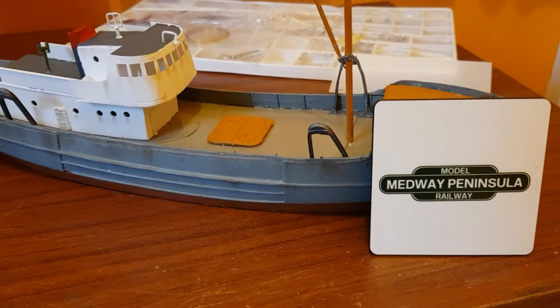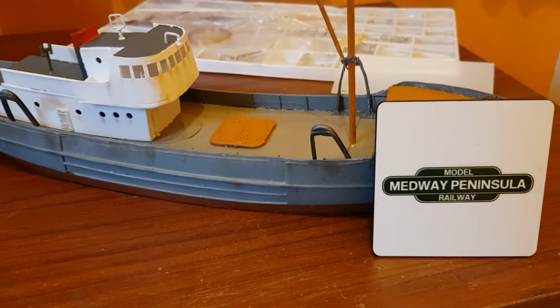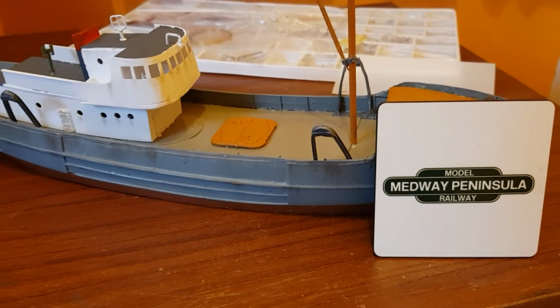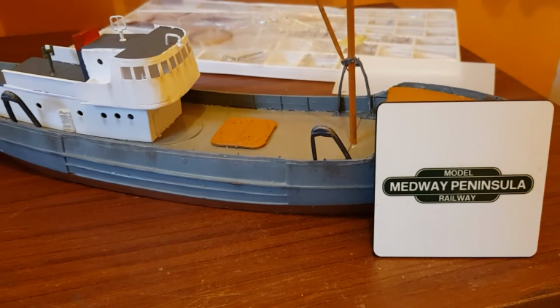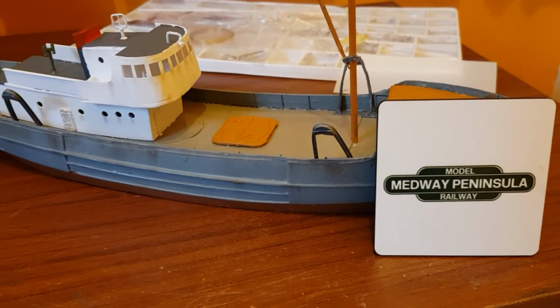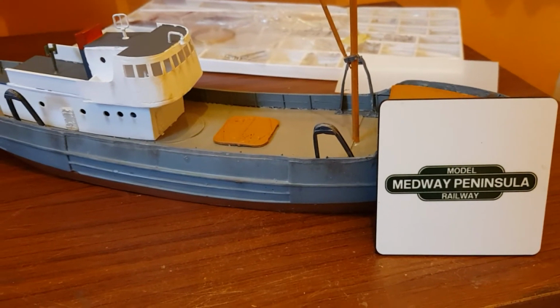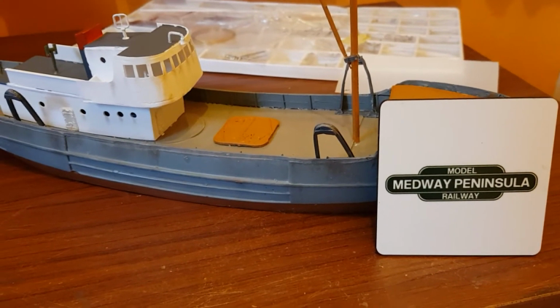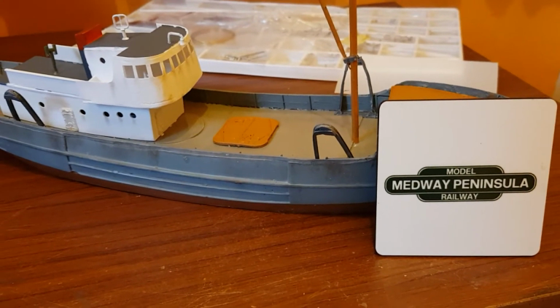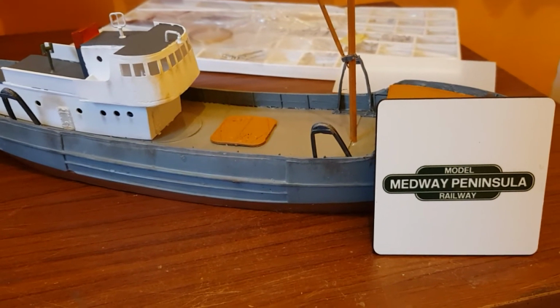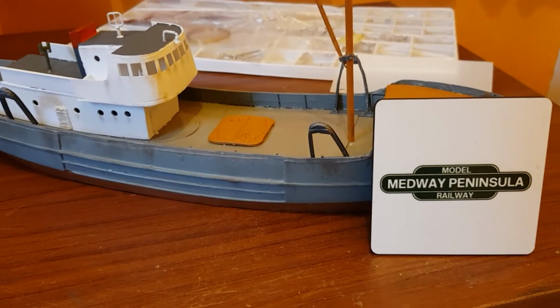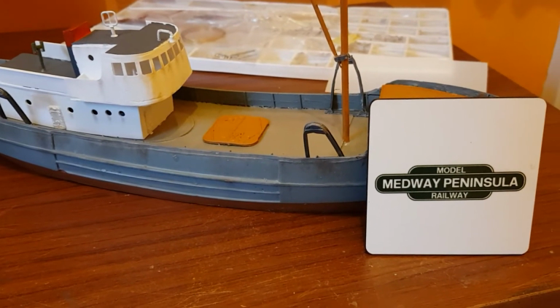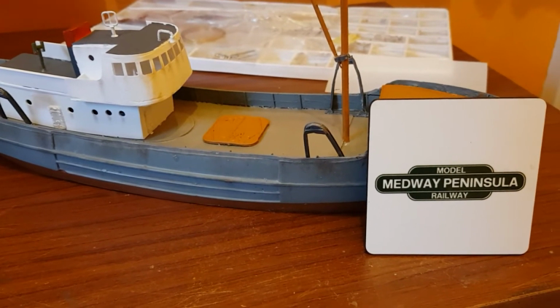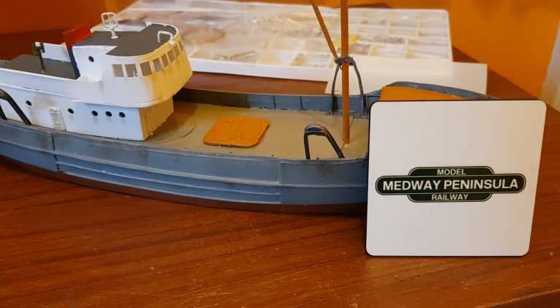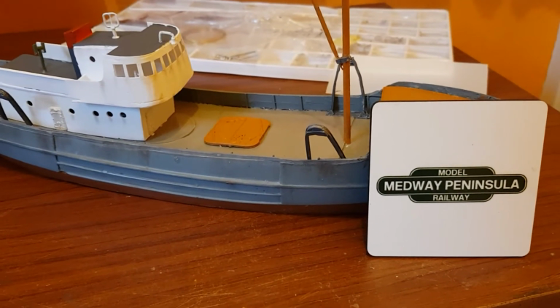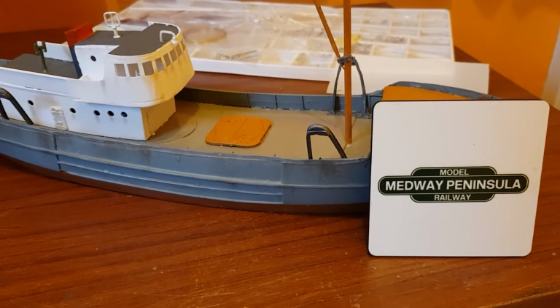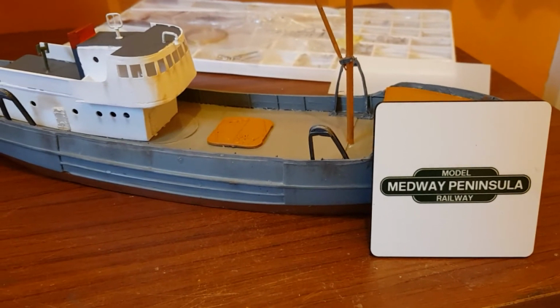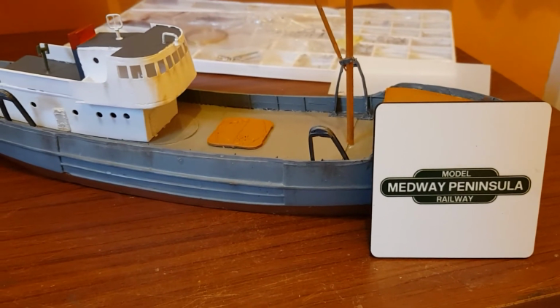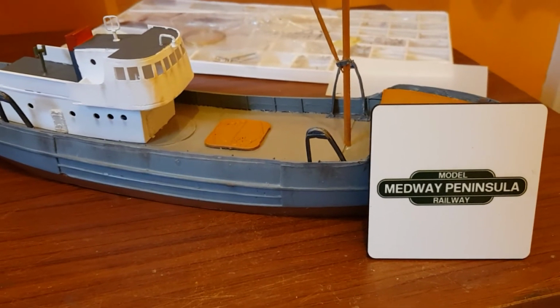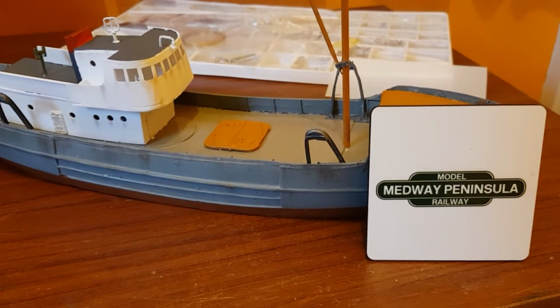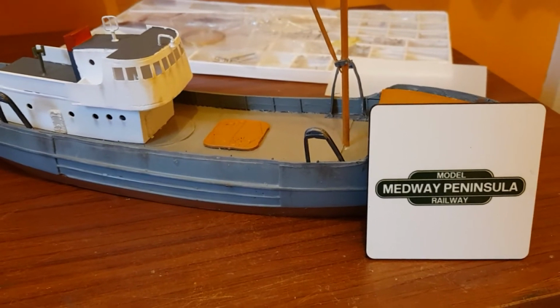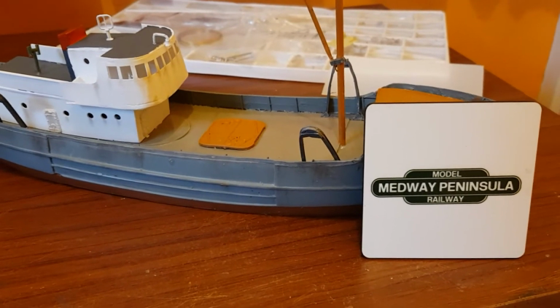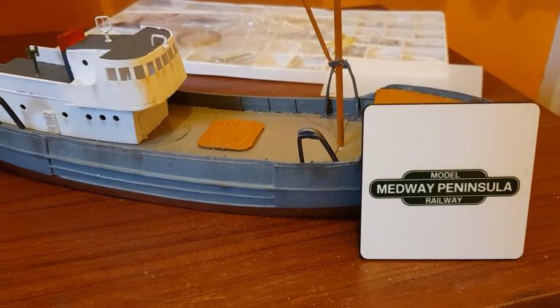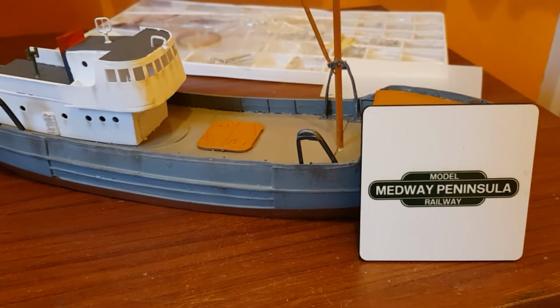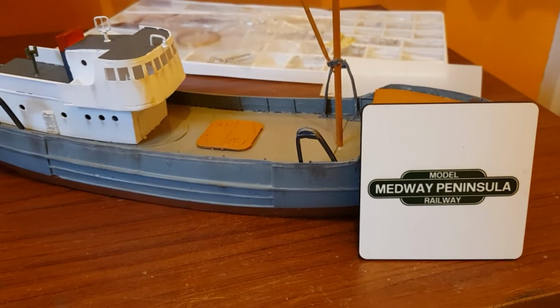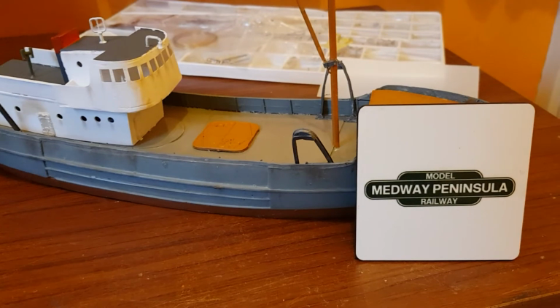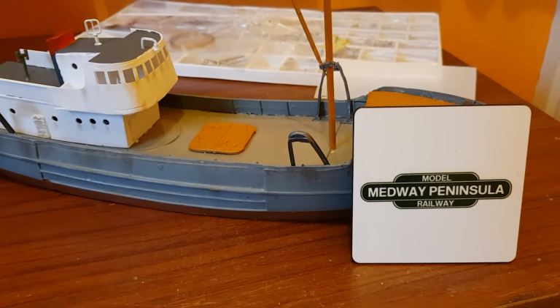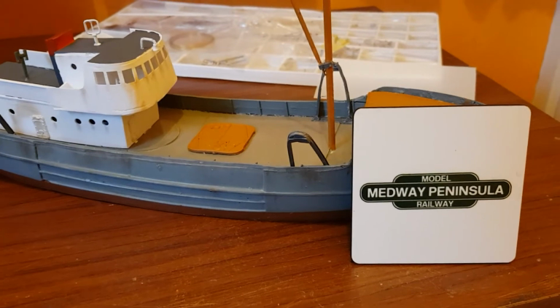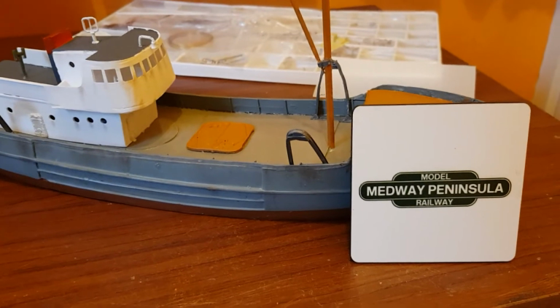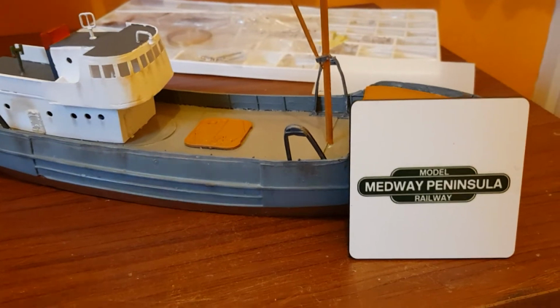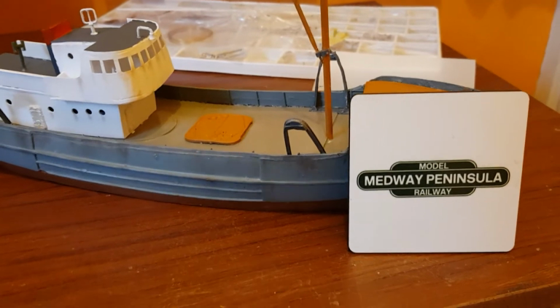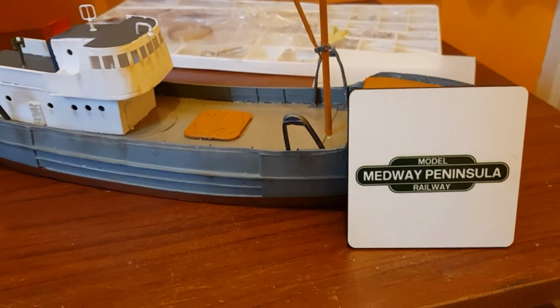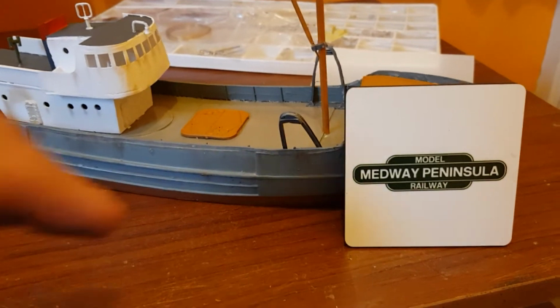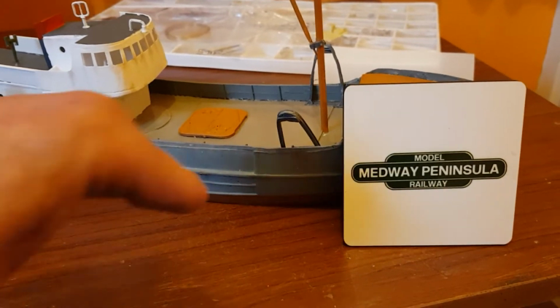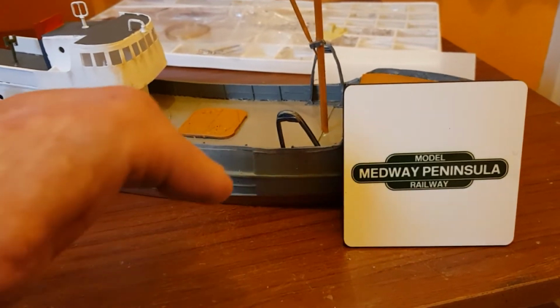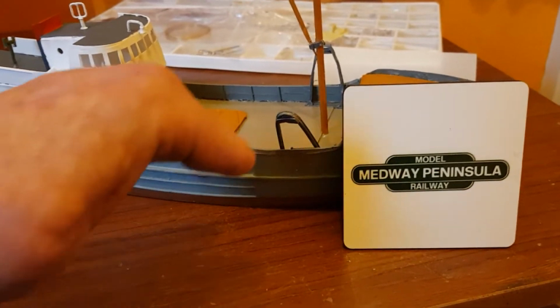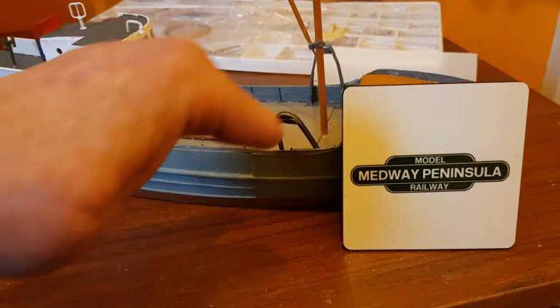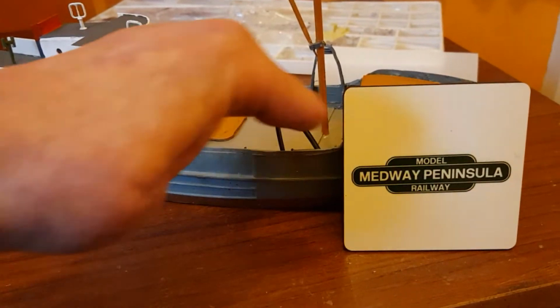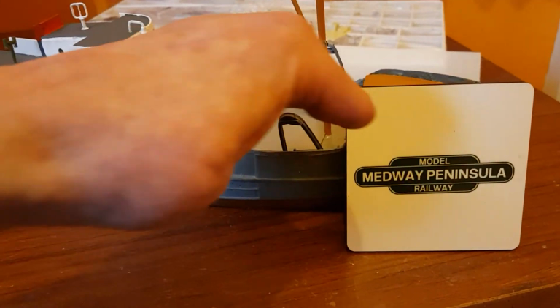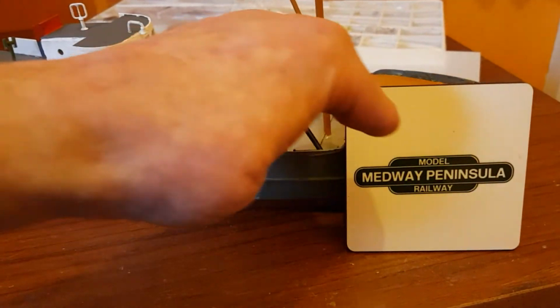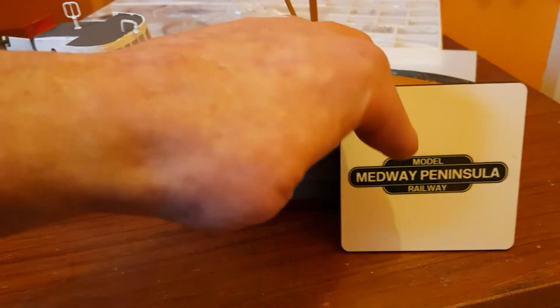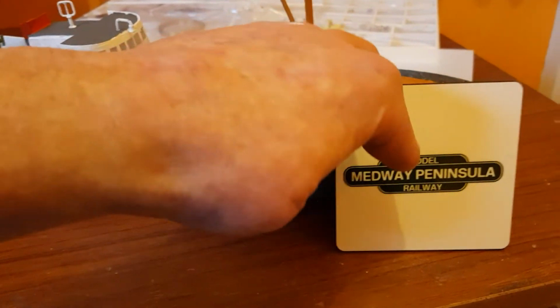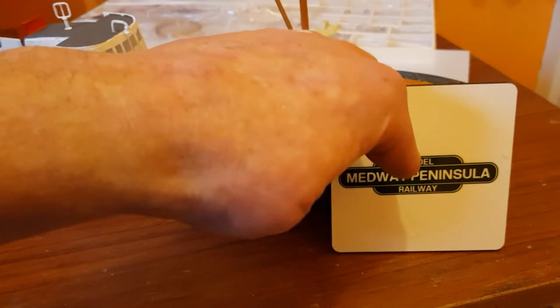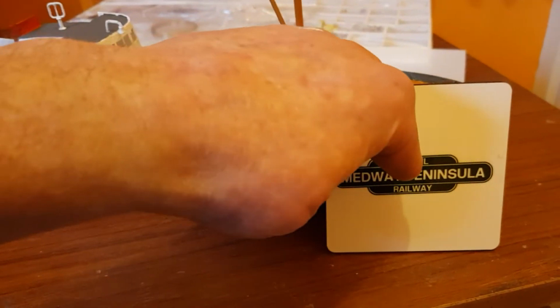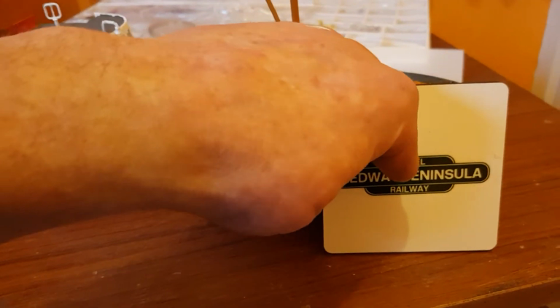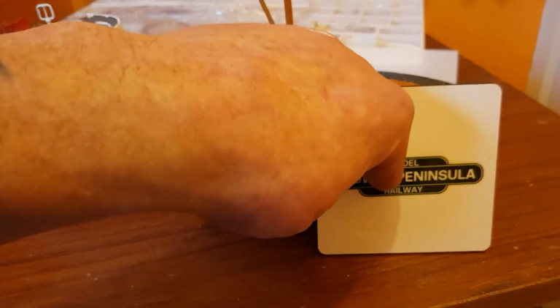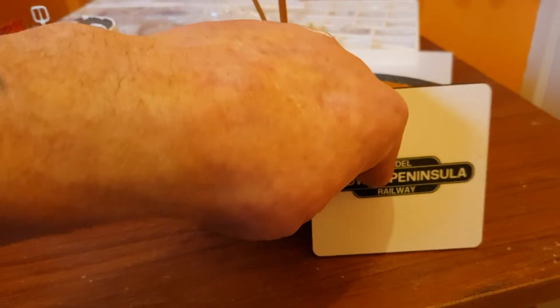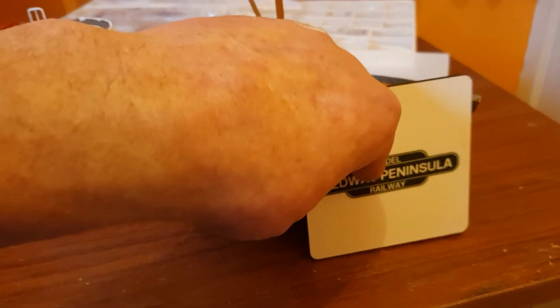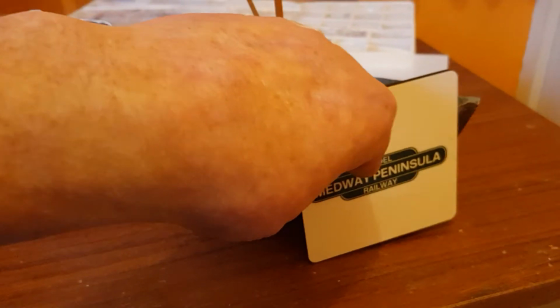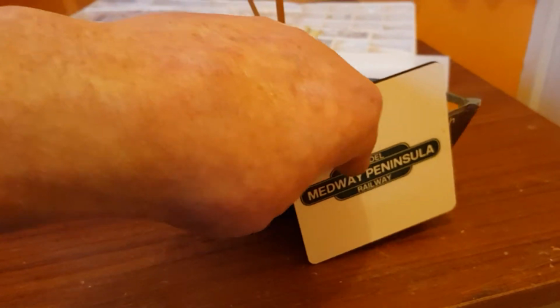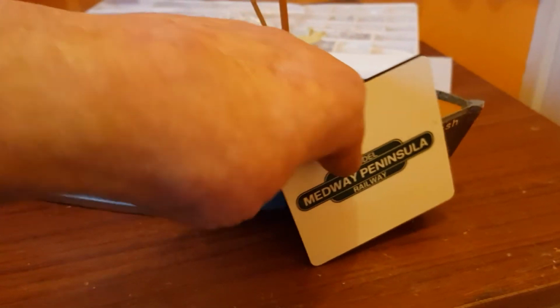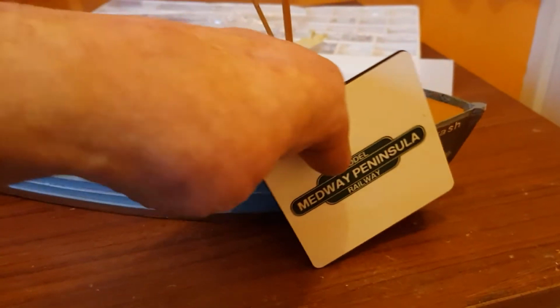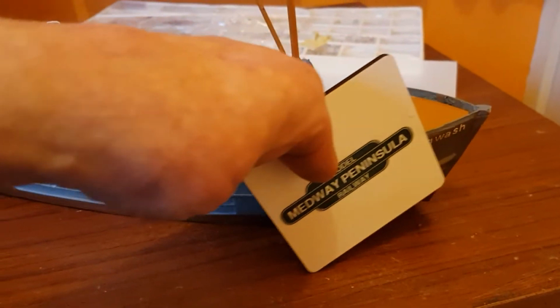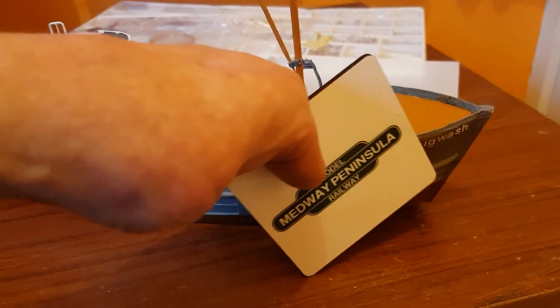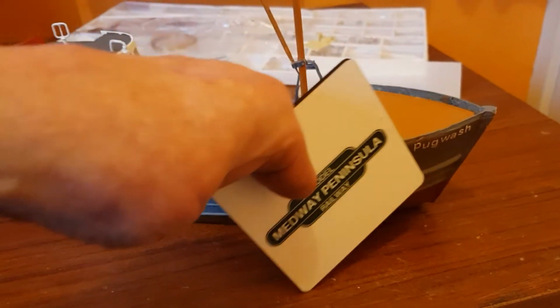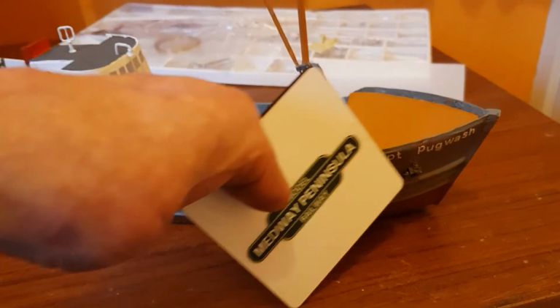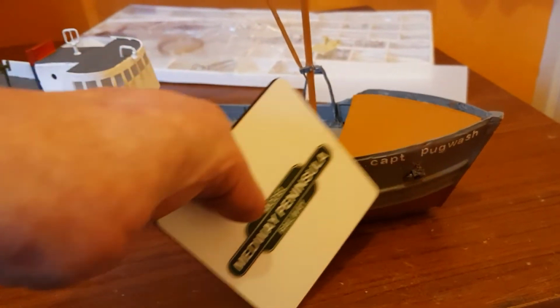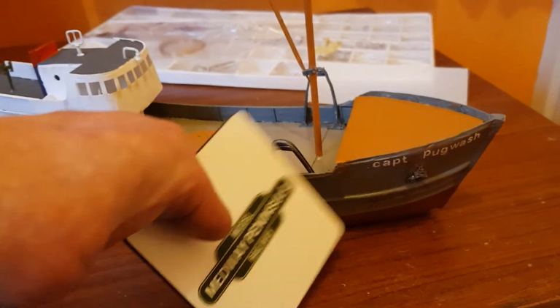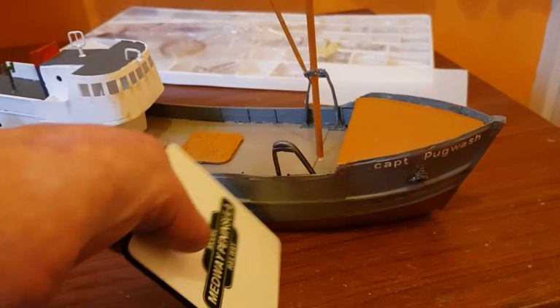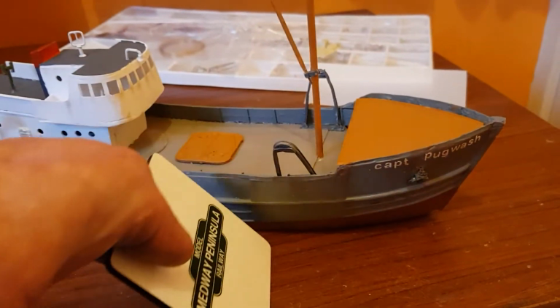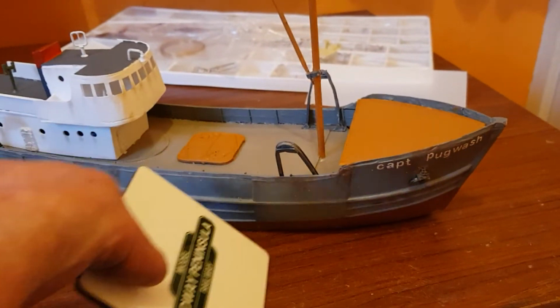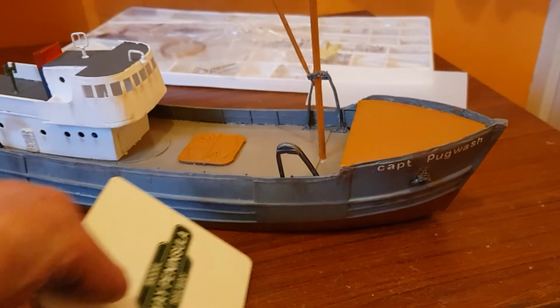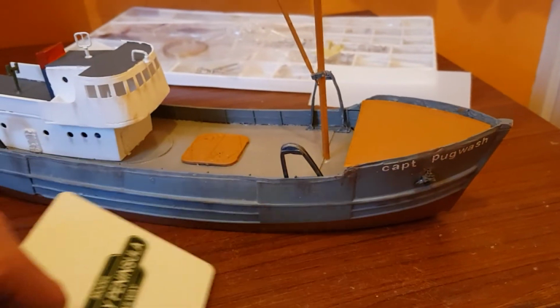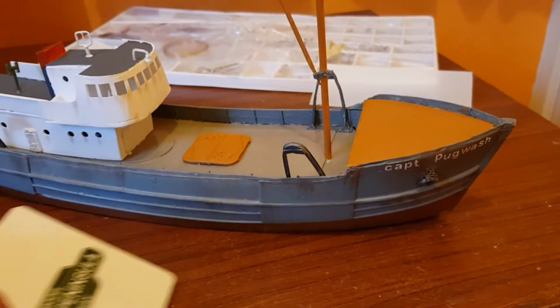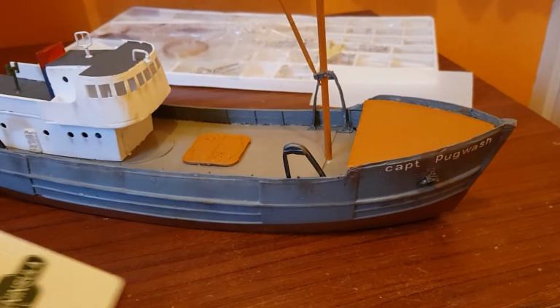Can you guess what it is yet? Of course you can. Sorry Kev about using your coffee mug mate.